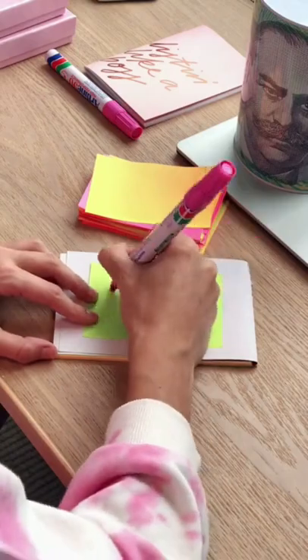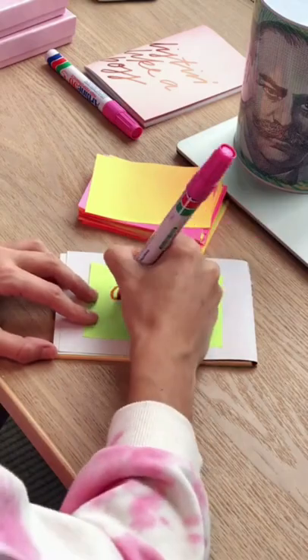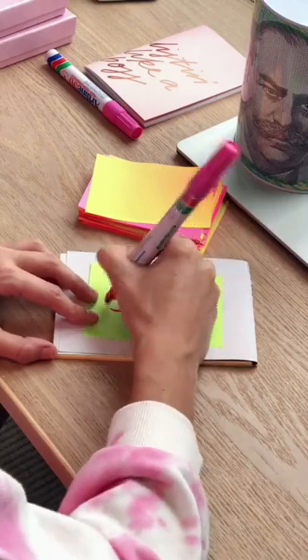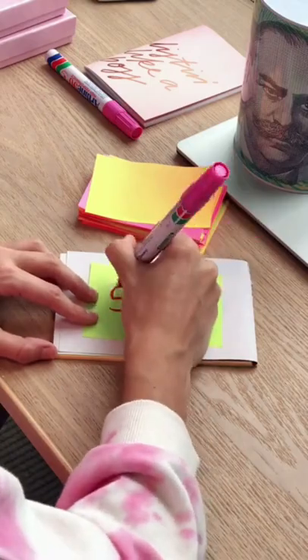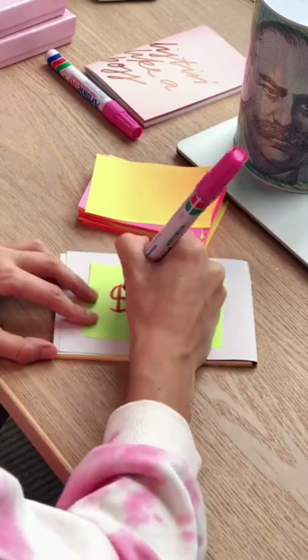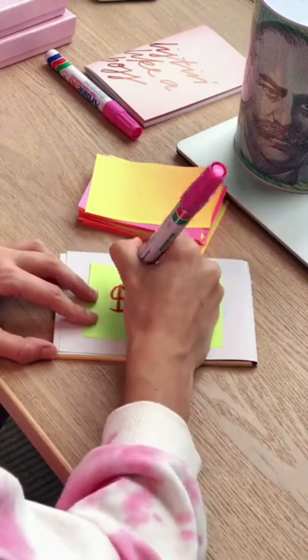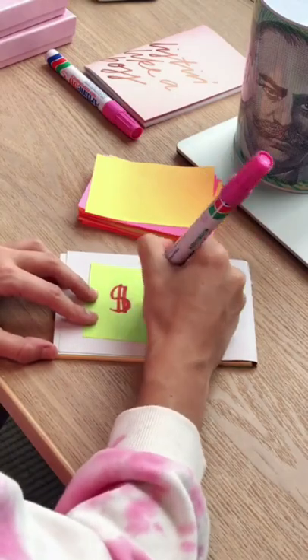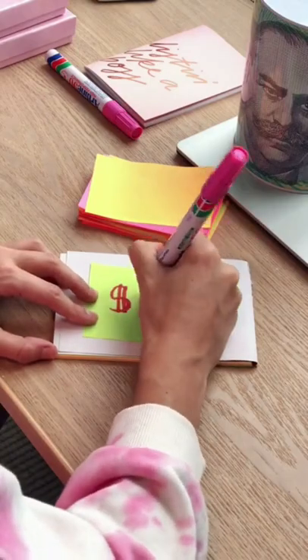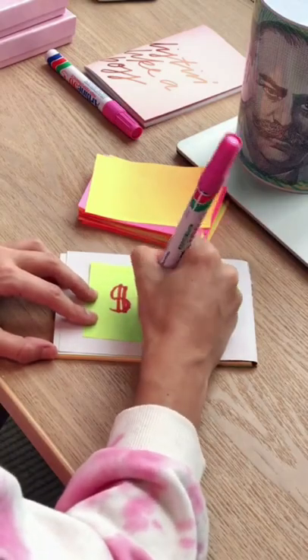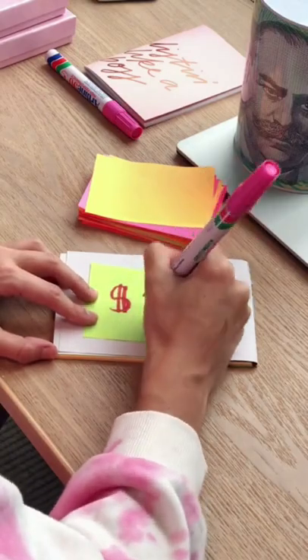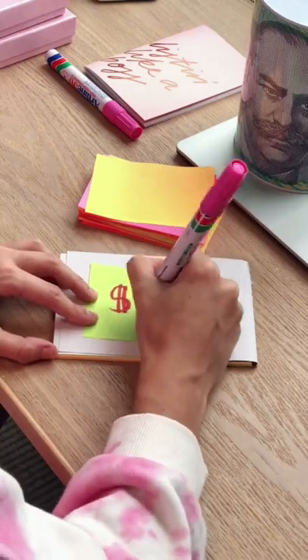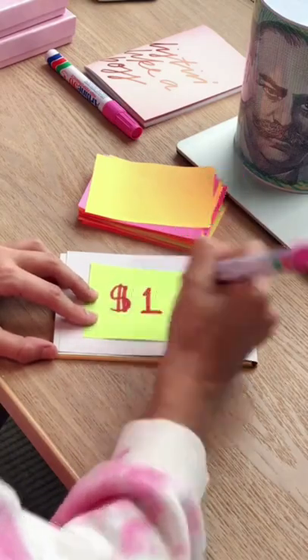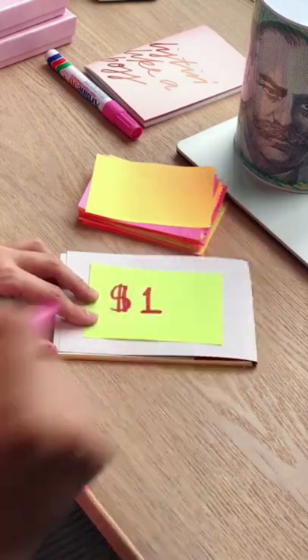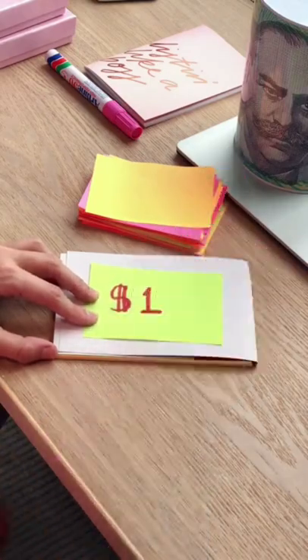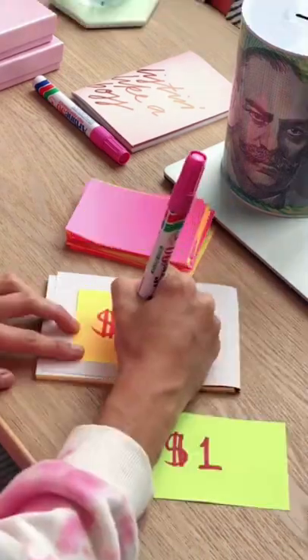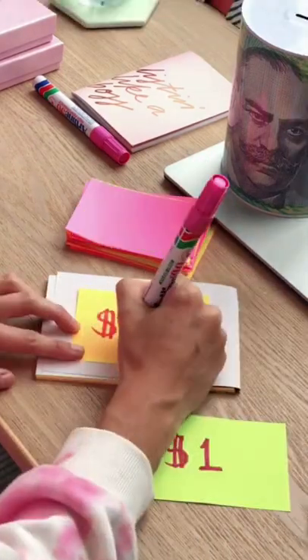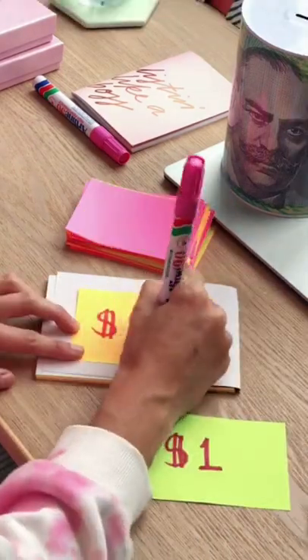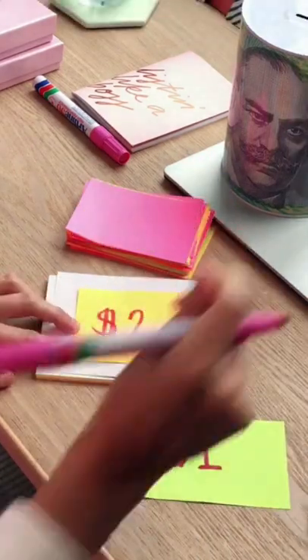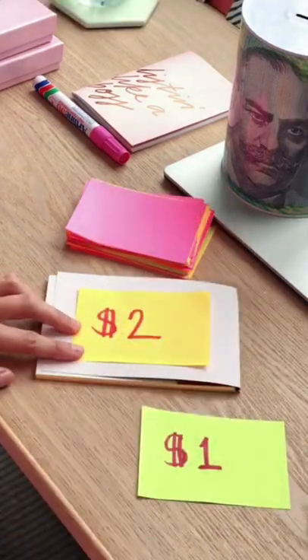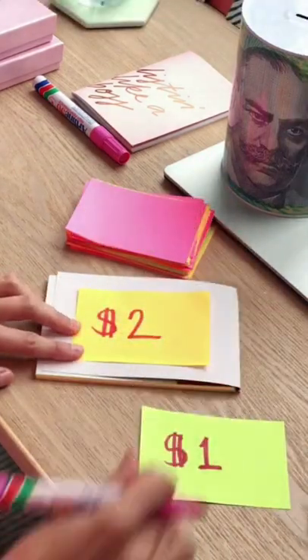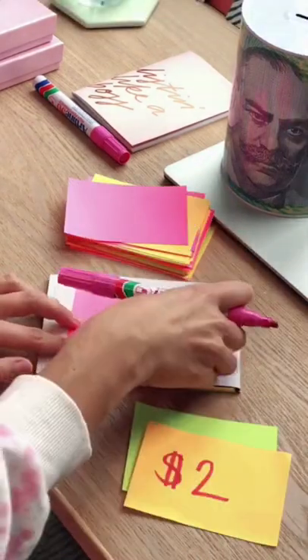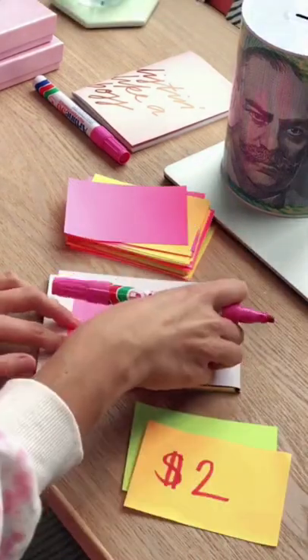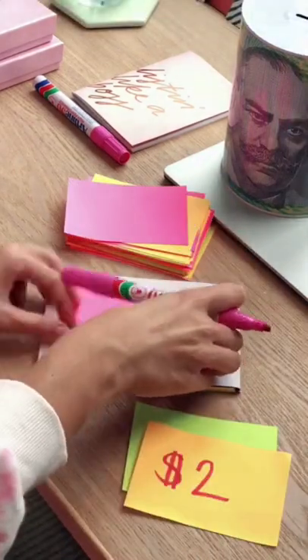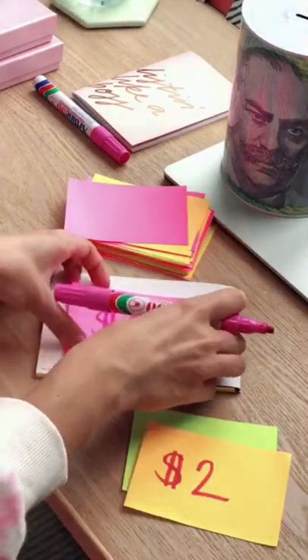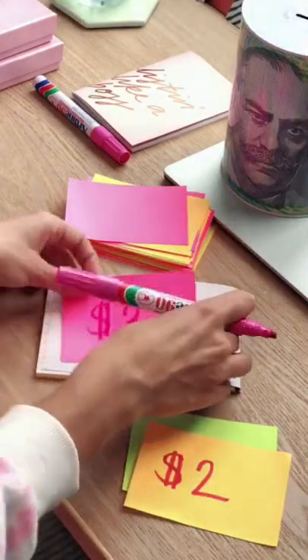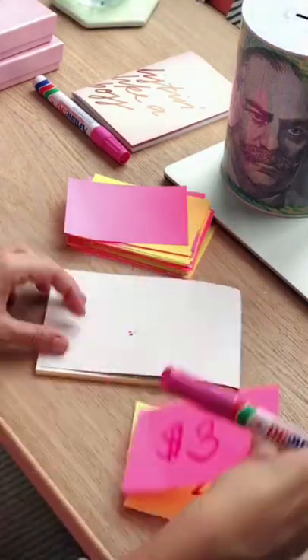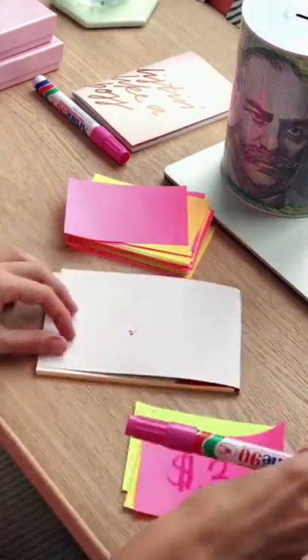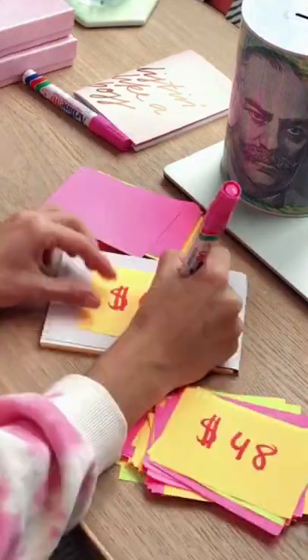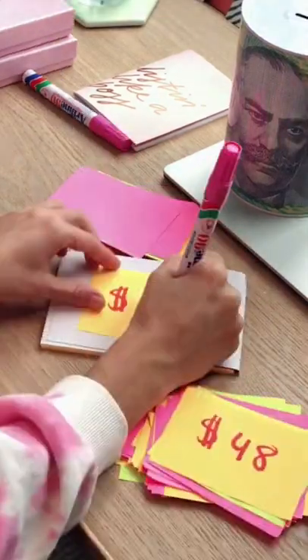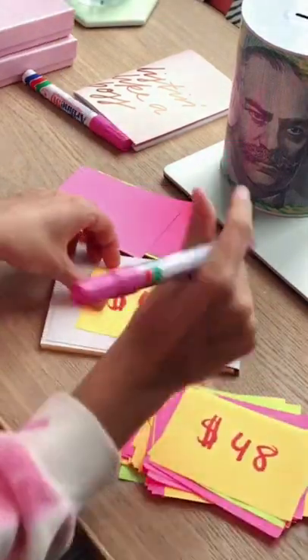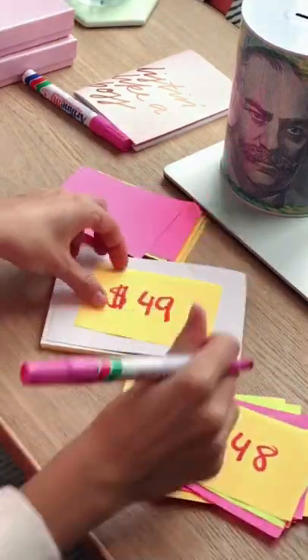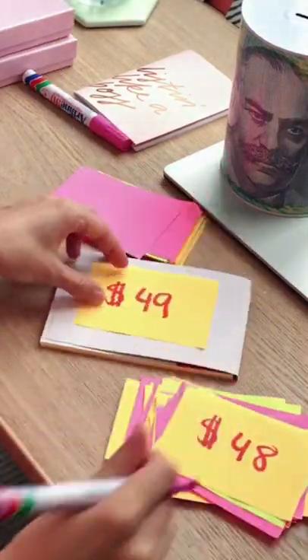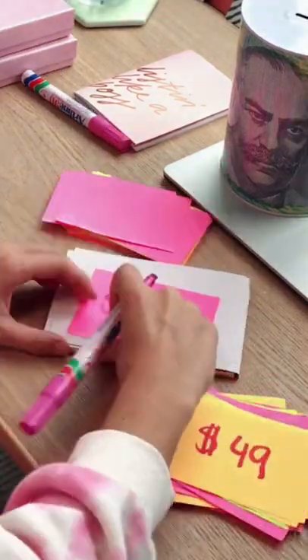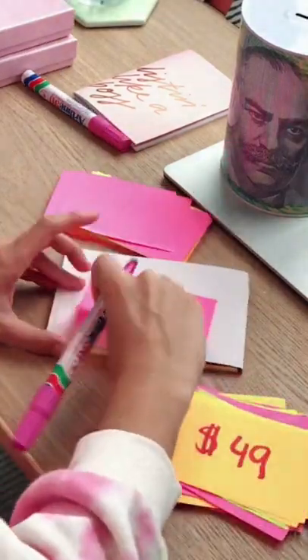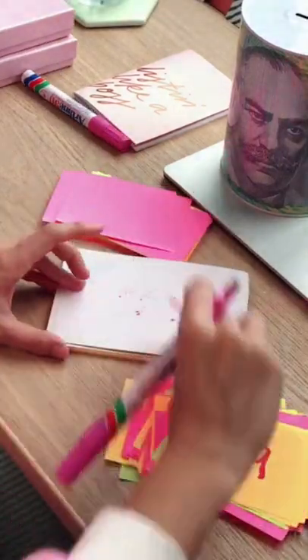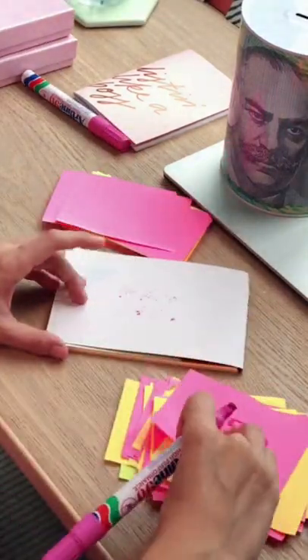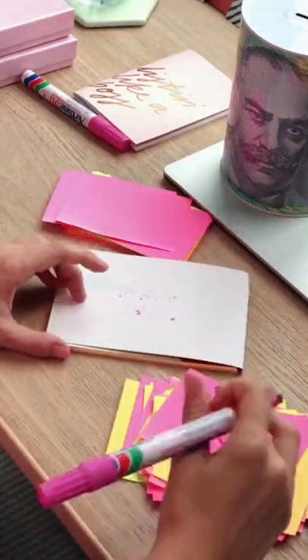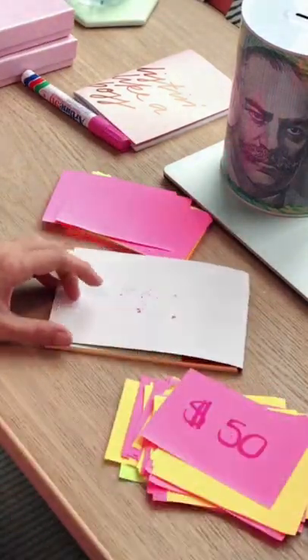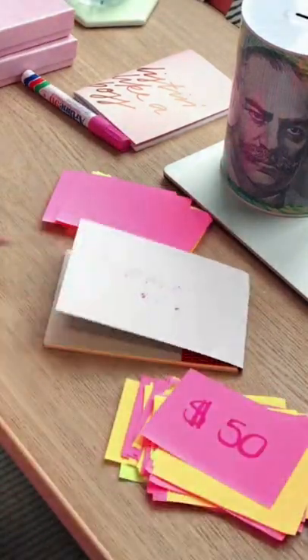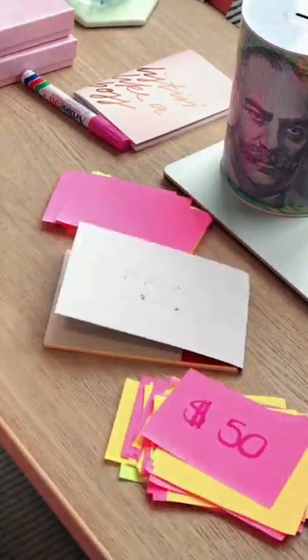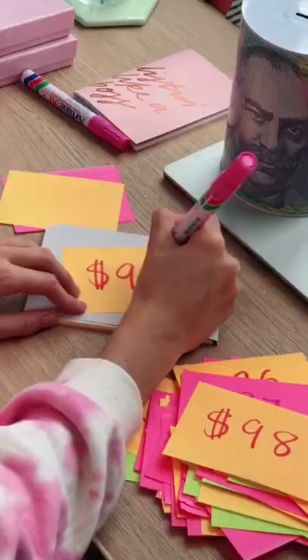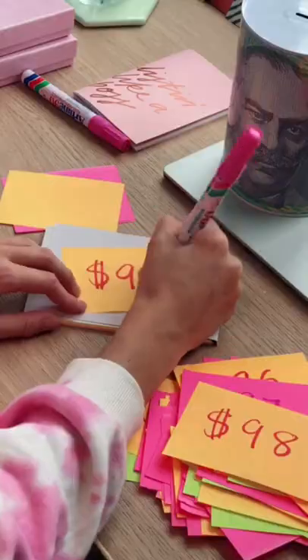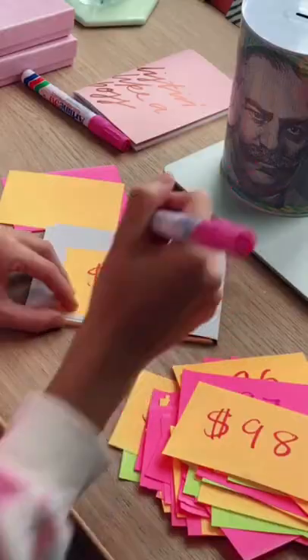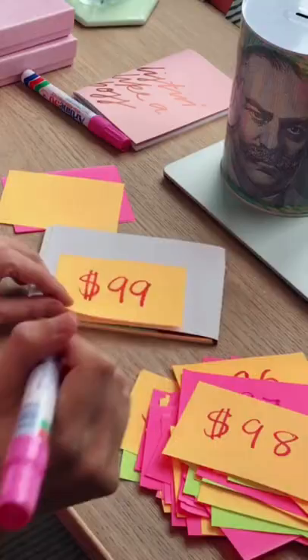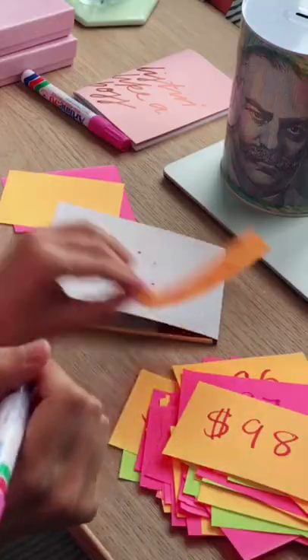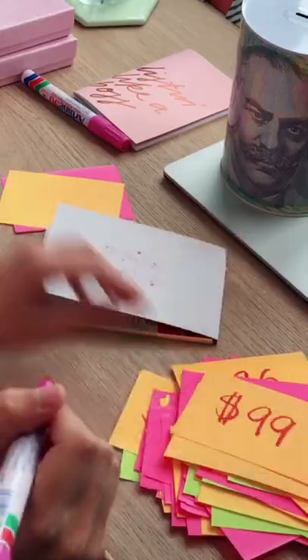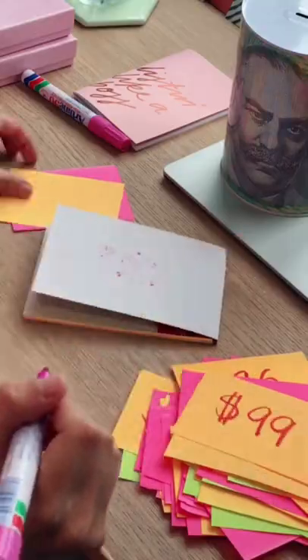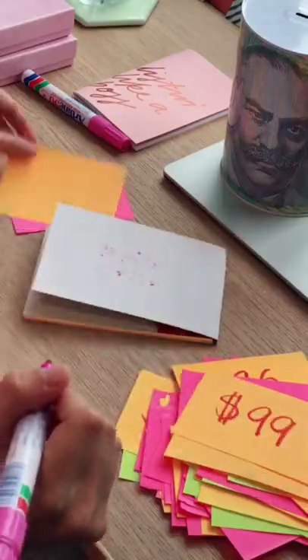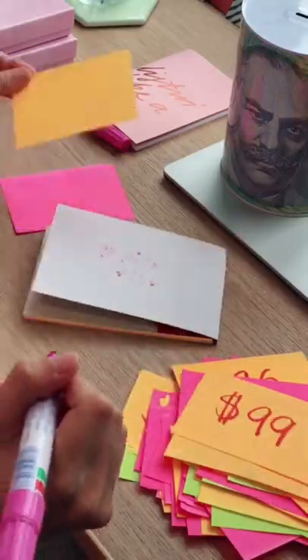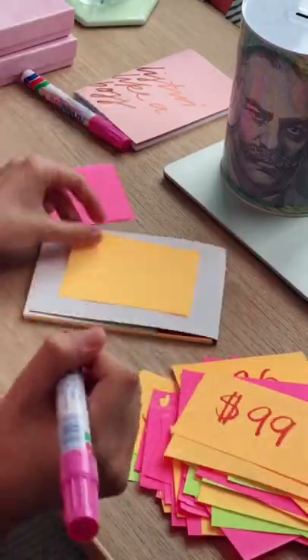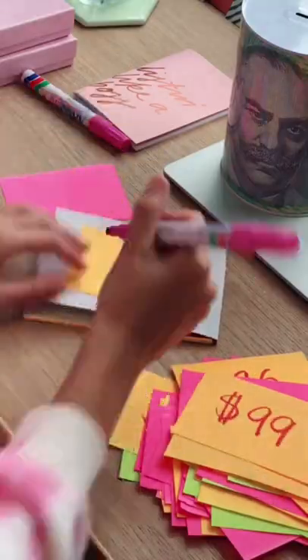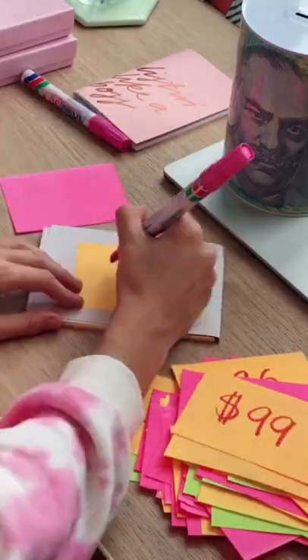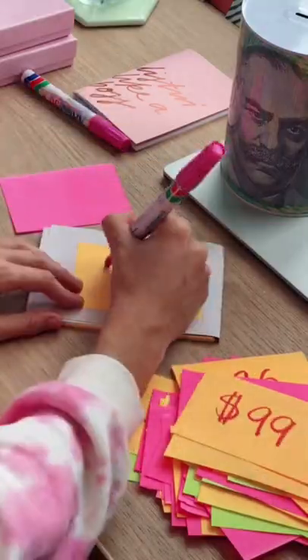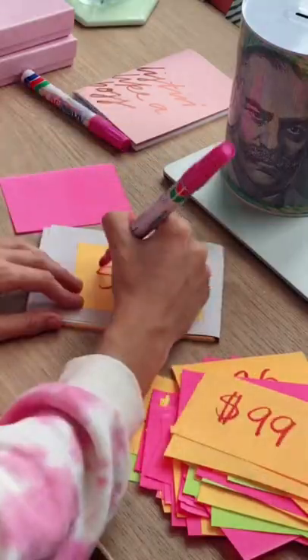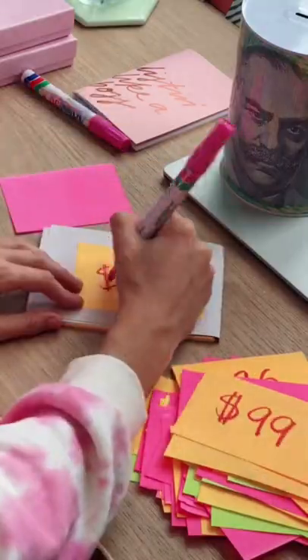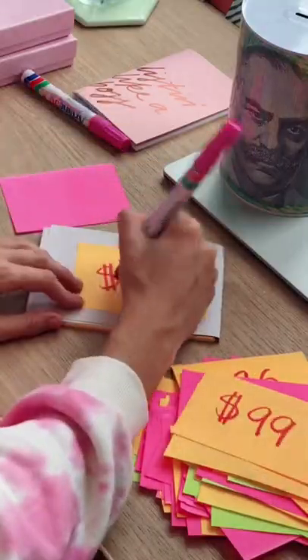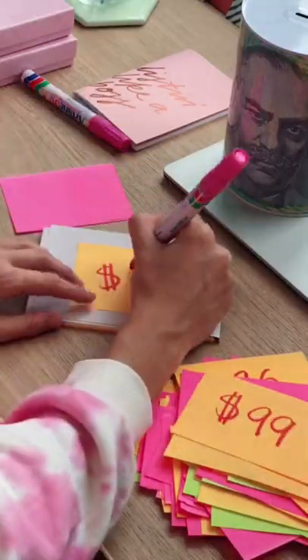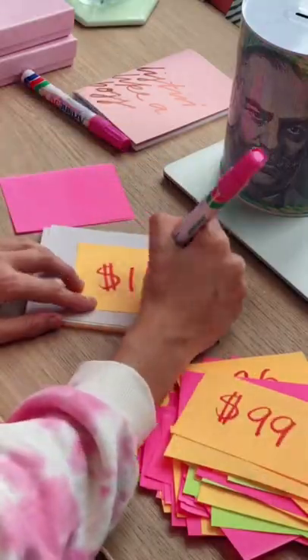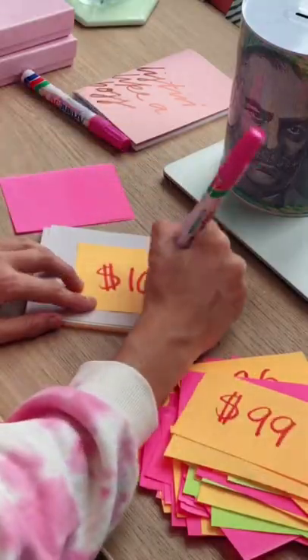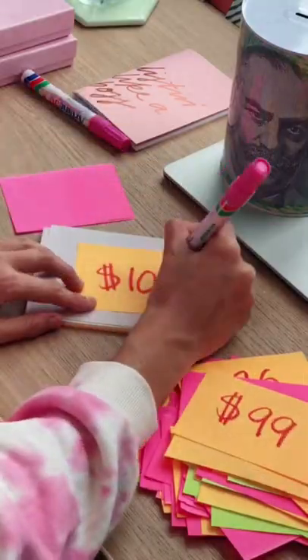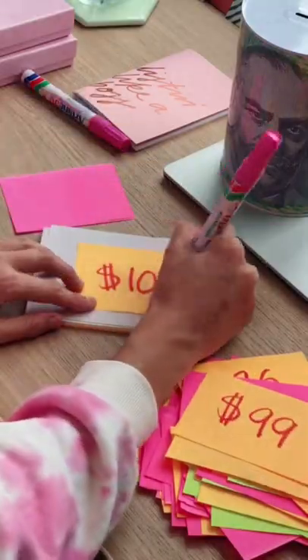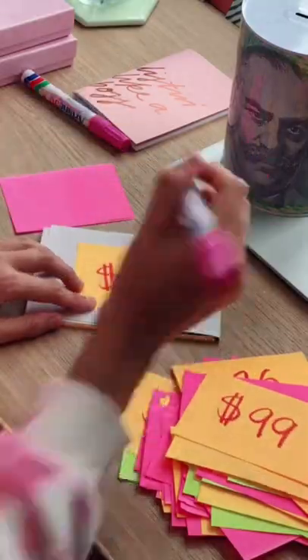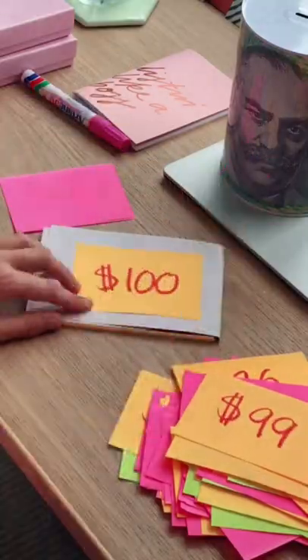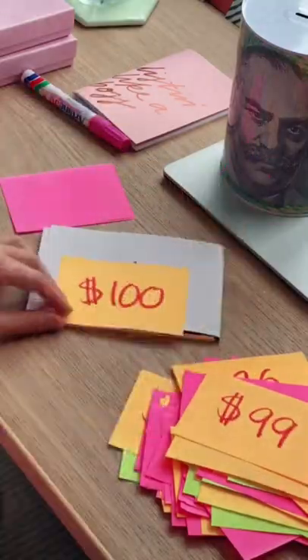Then, I'm writing the numbers 1 through to $100, with a different amount on every sheet, and then shuffling them around so that they are in a random order.